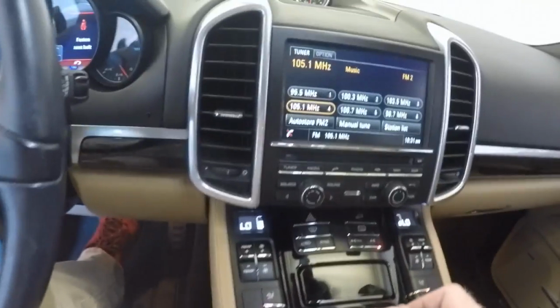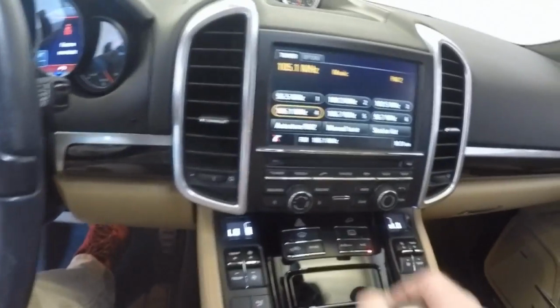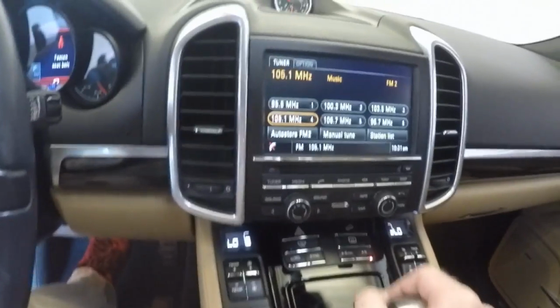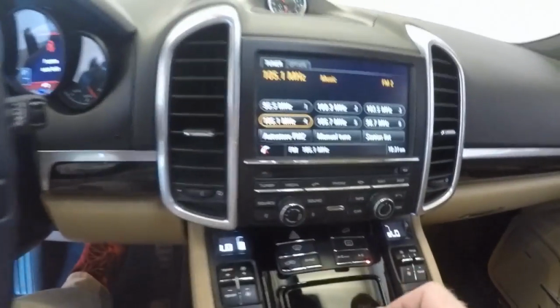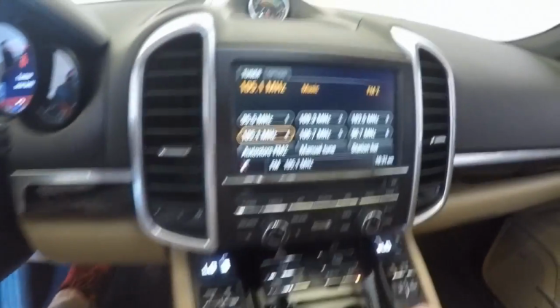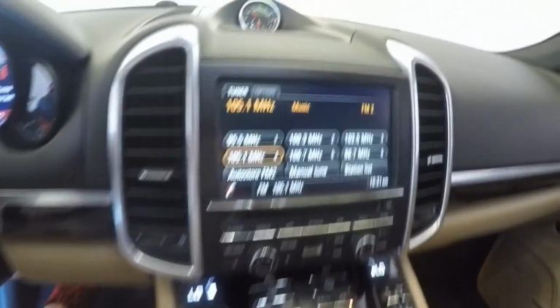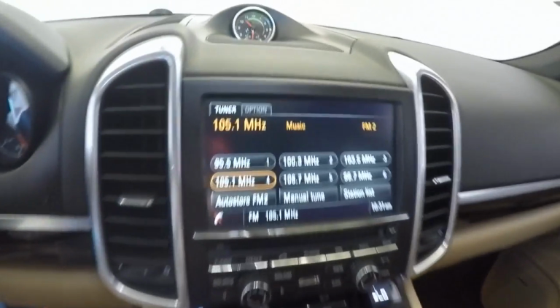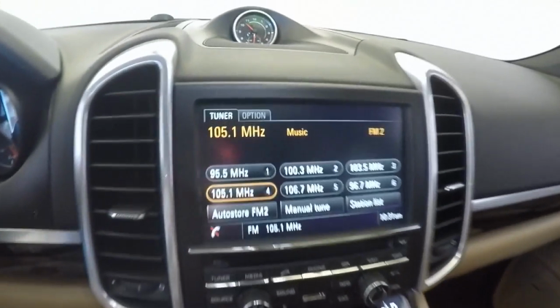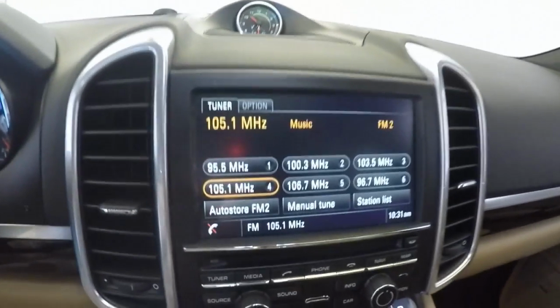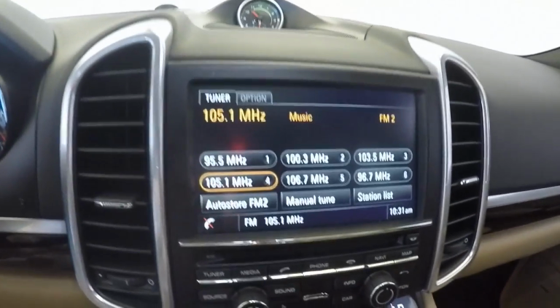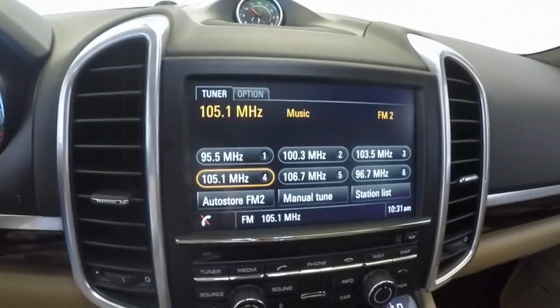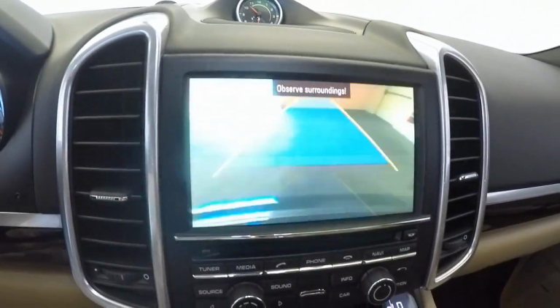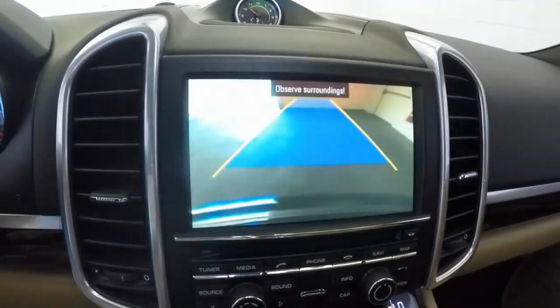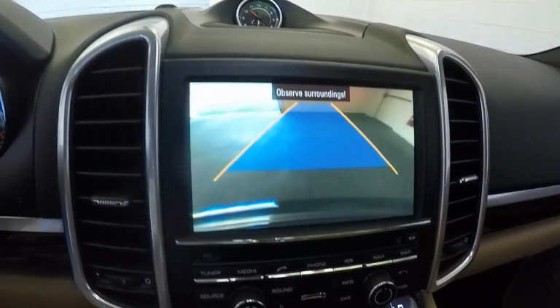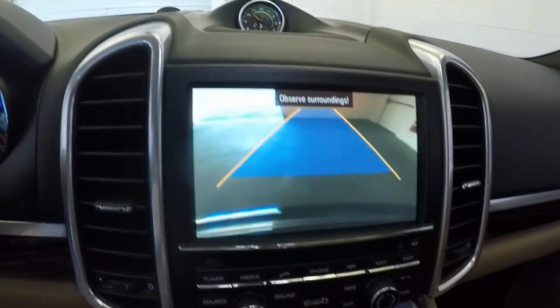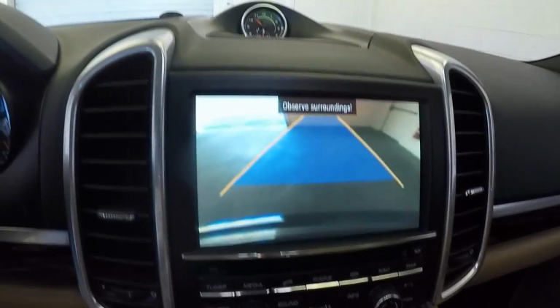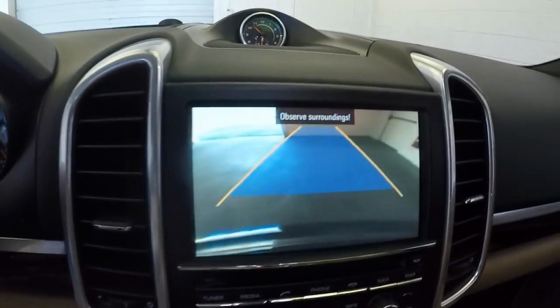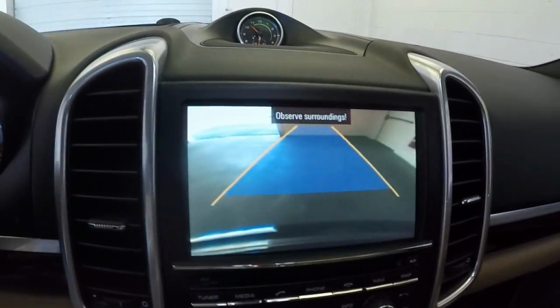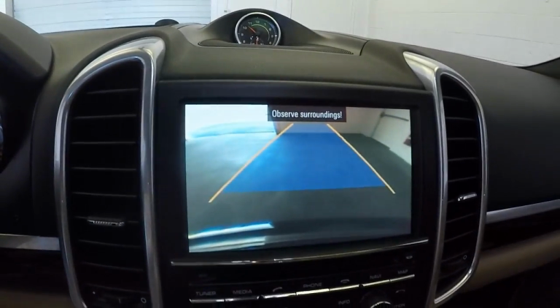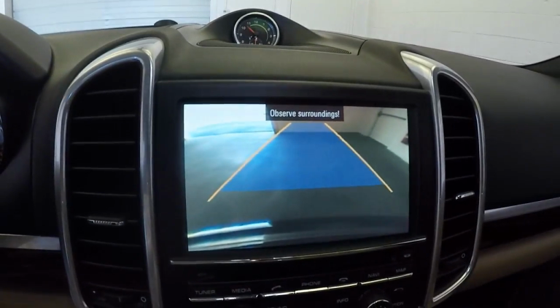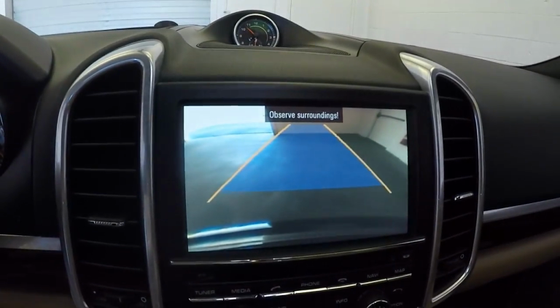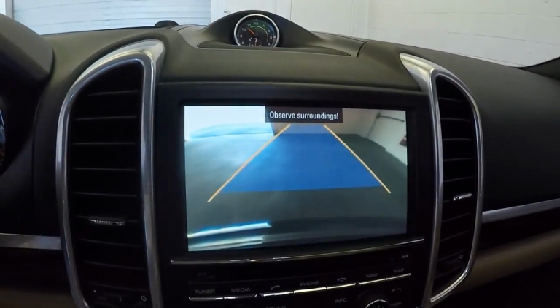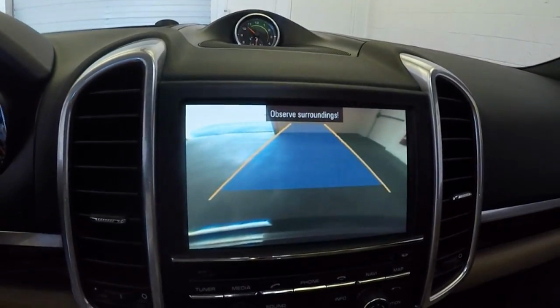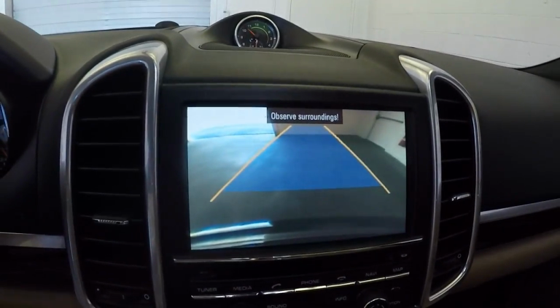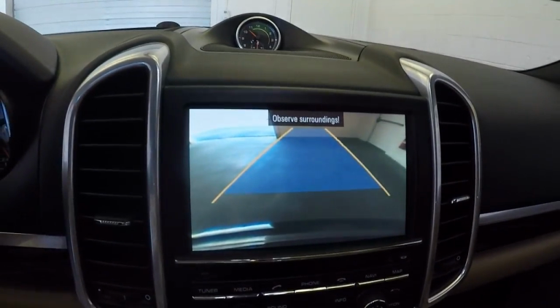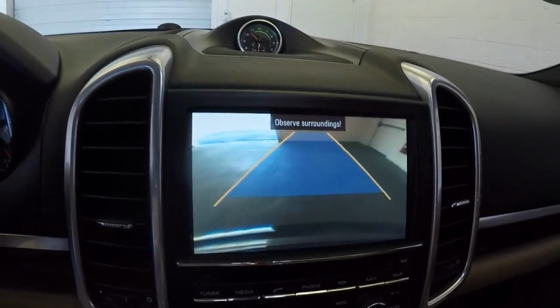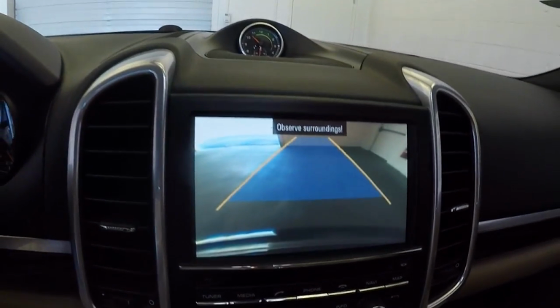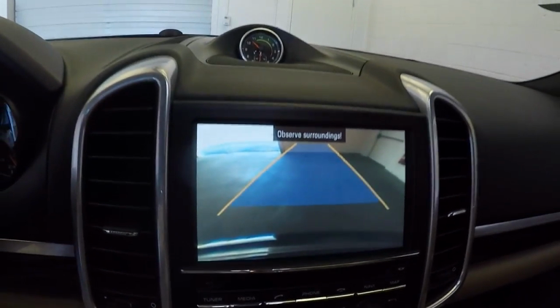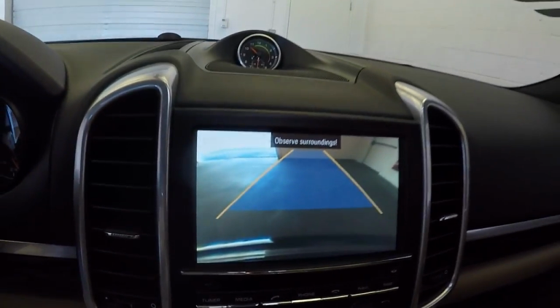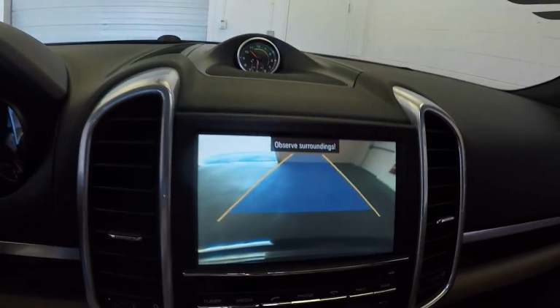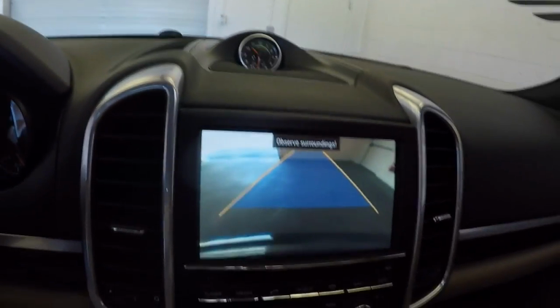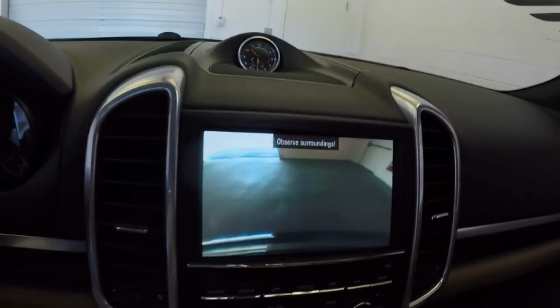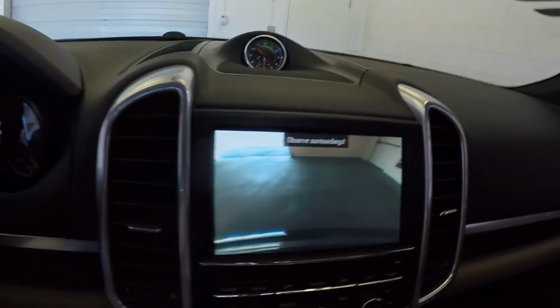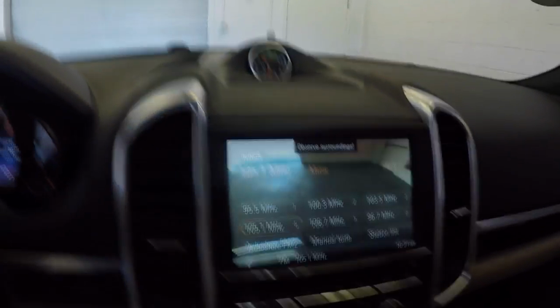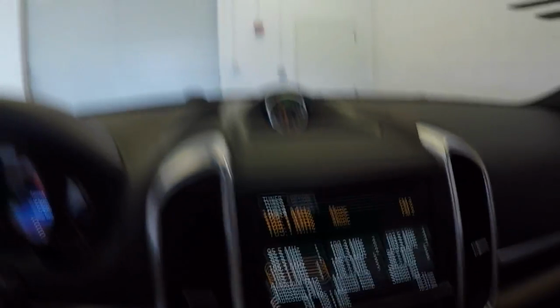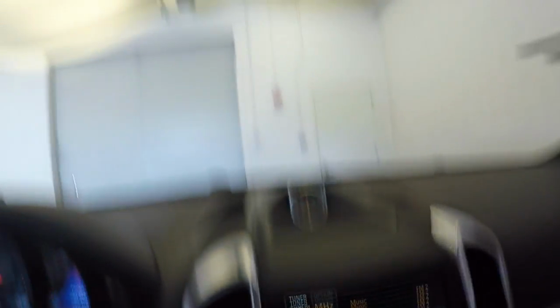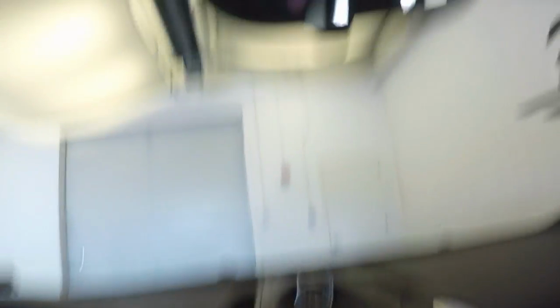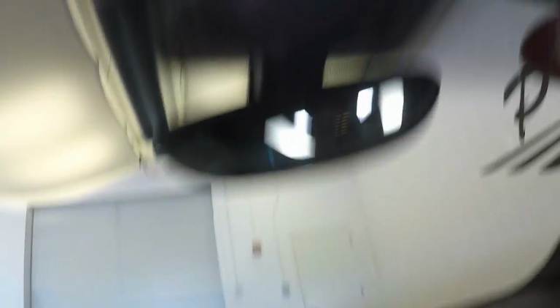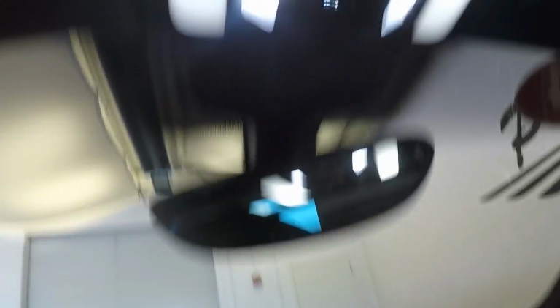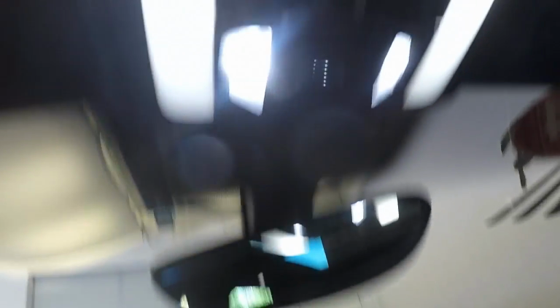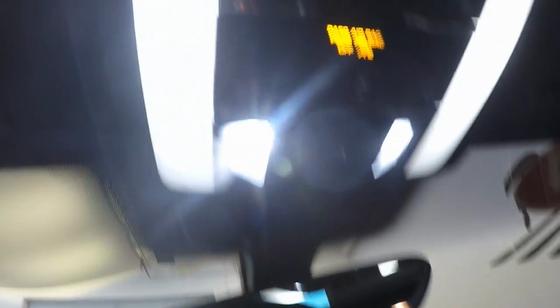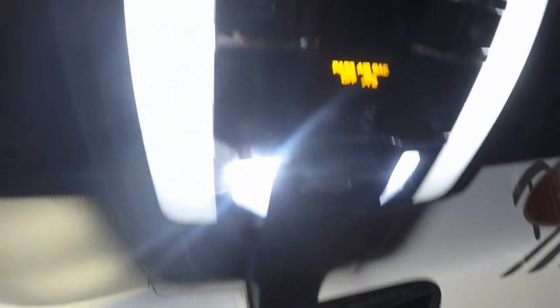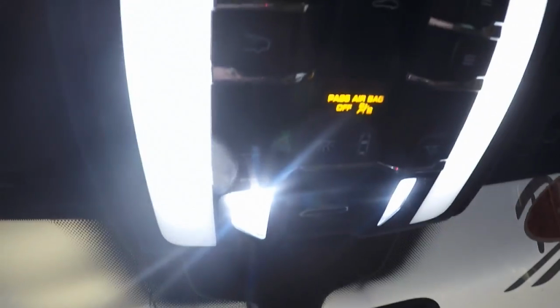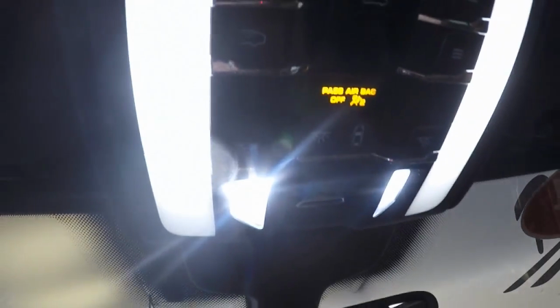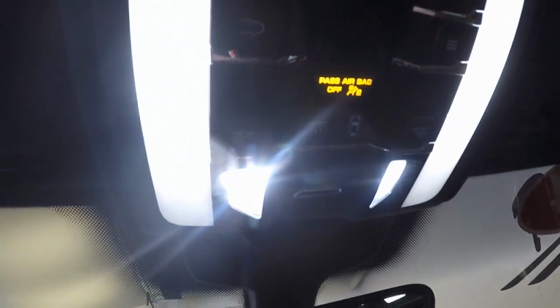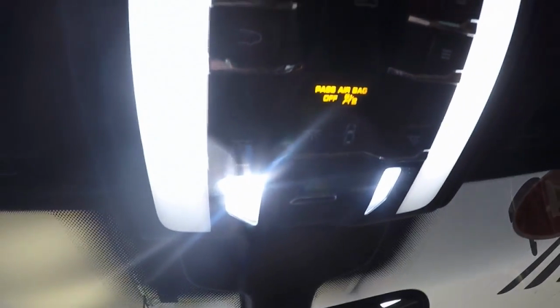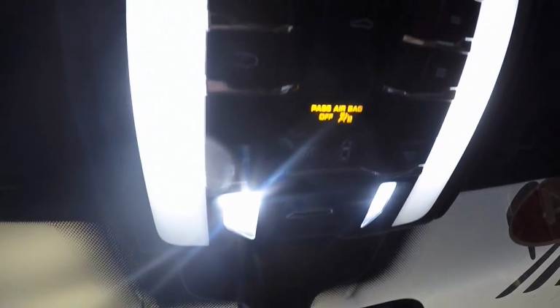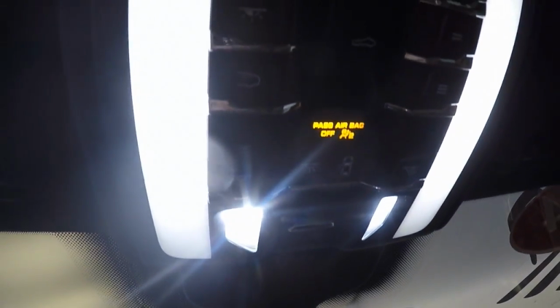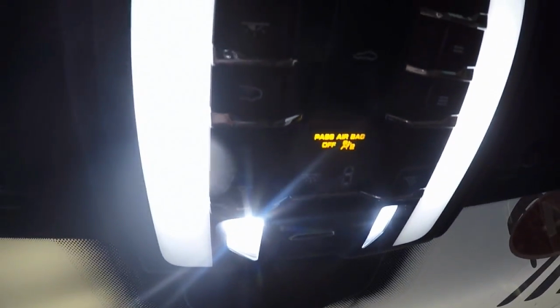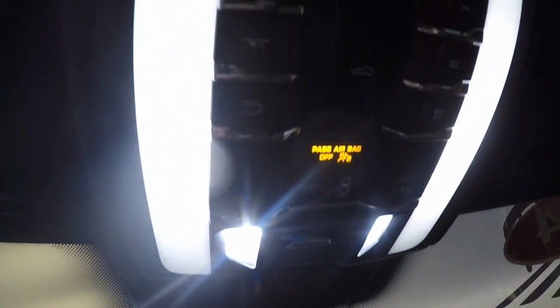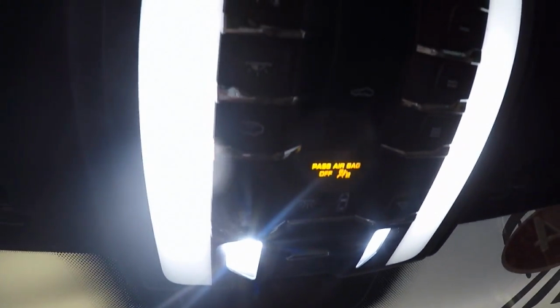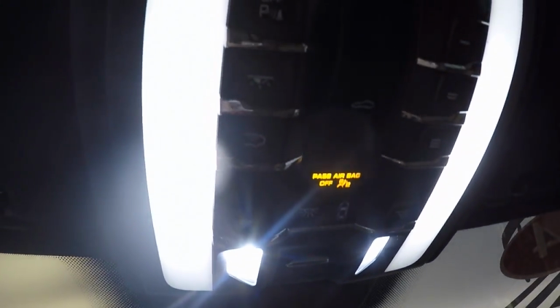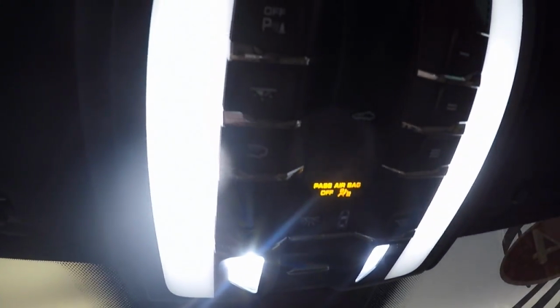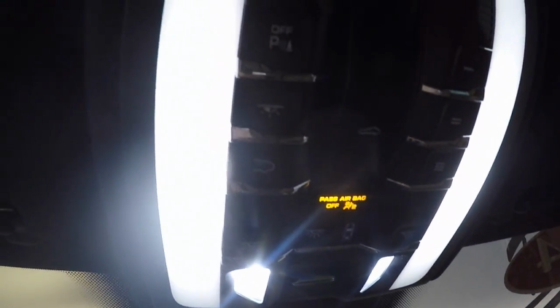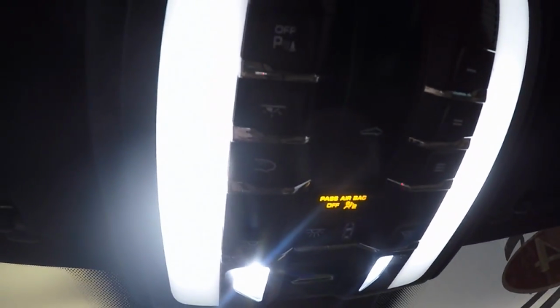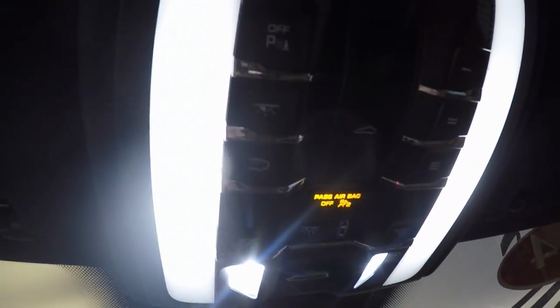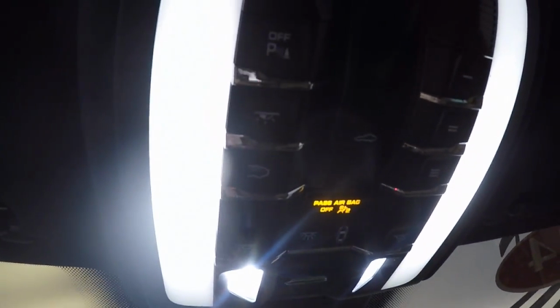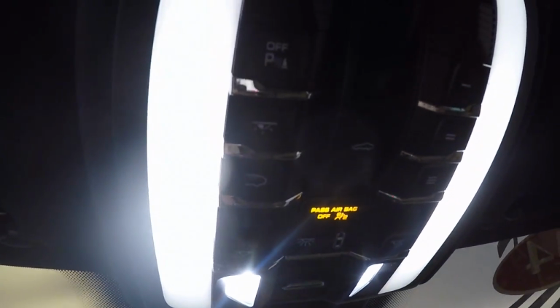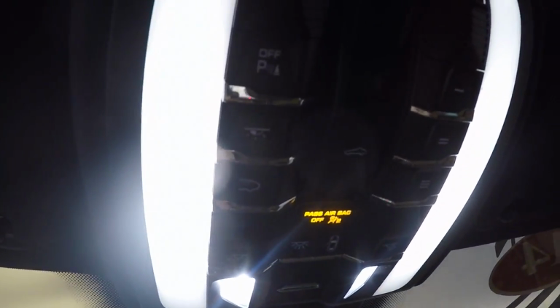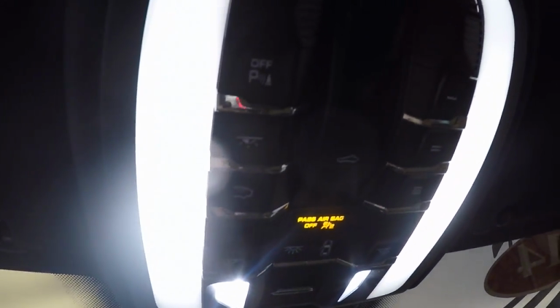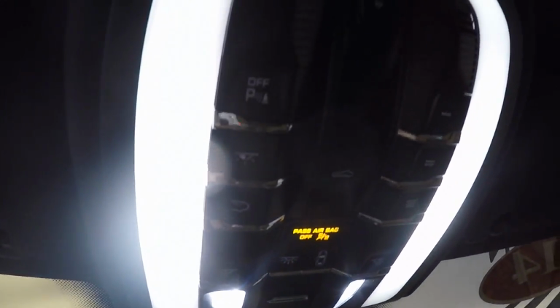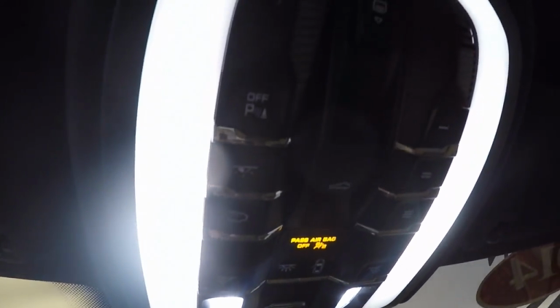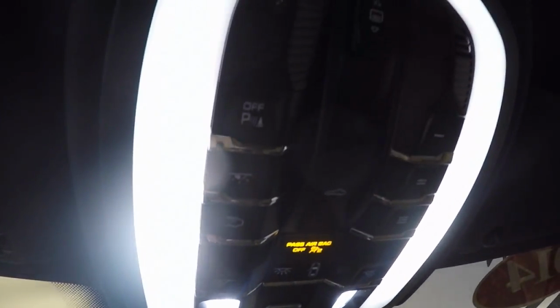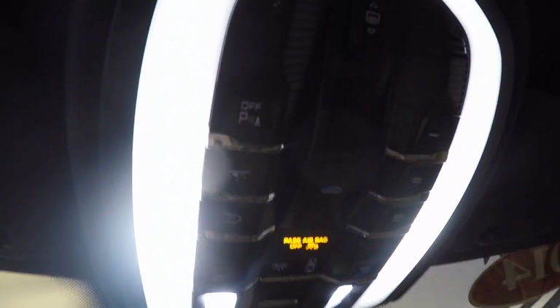There is also a reverse backup camera. You have many more buttons up here for many different things.